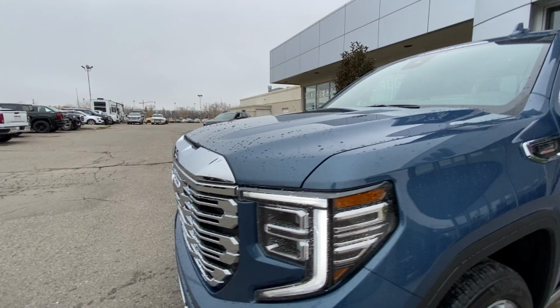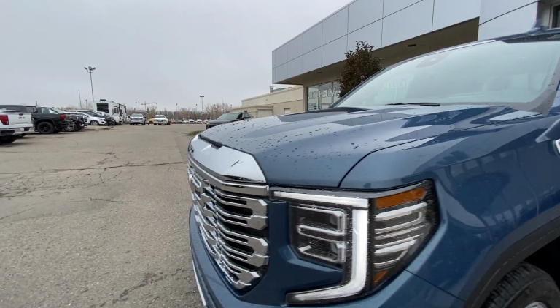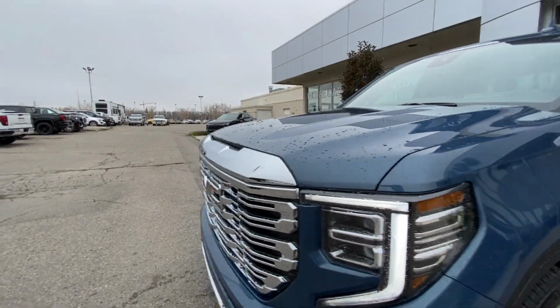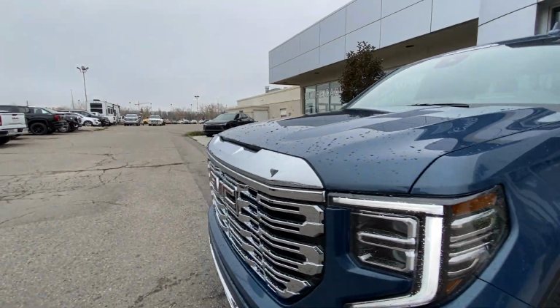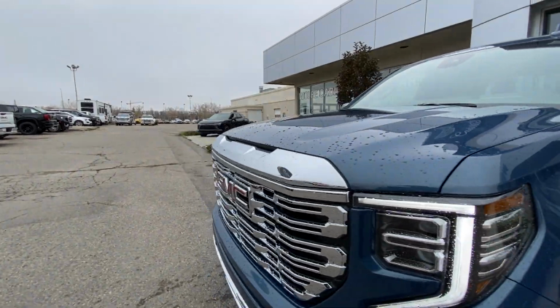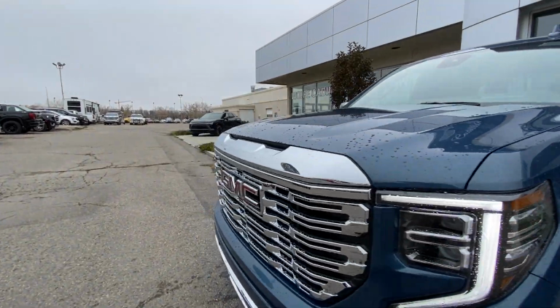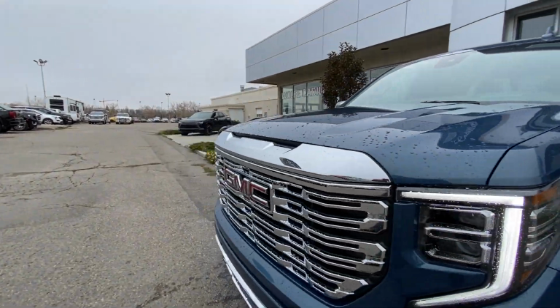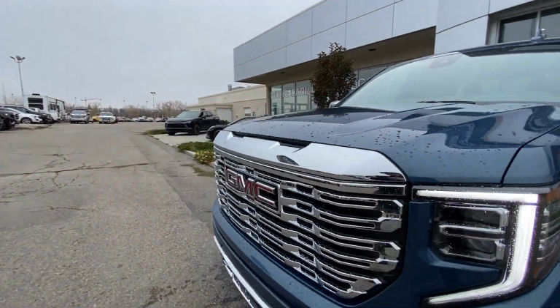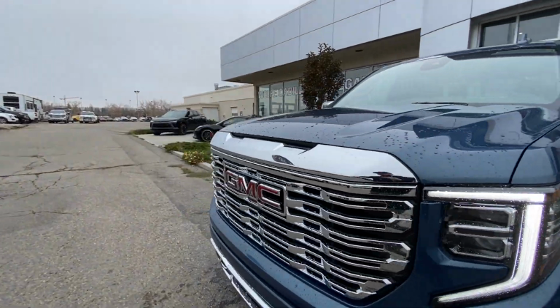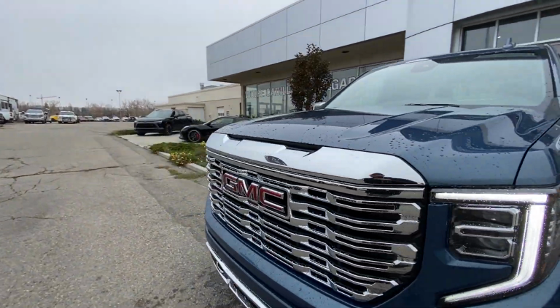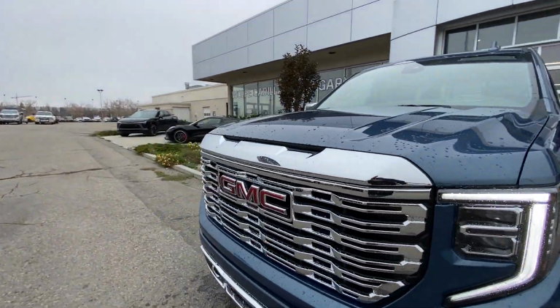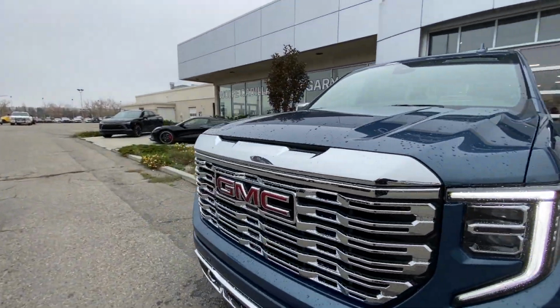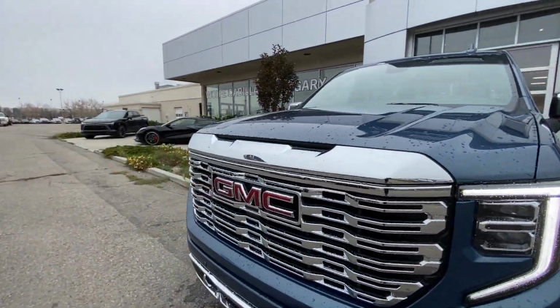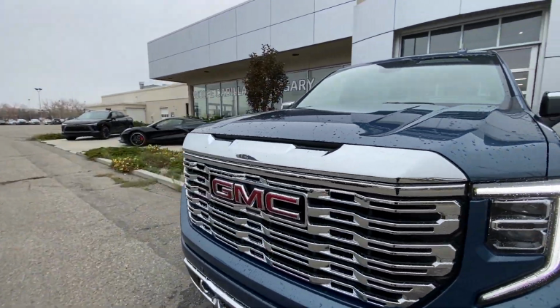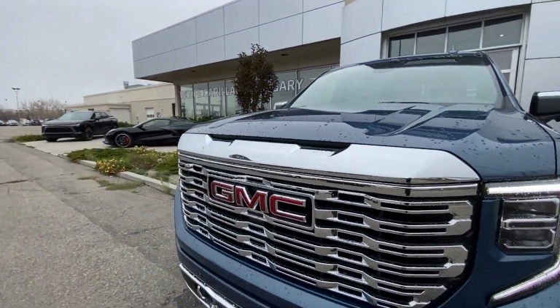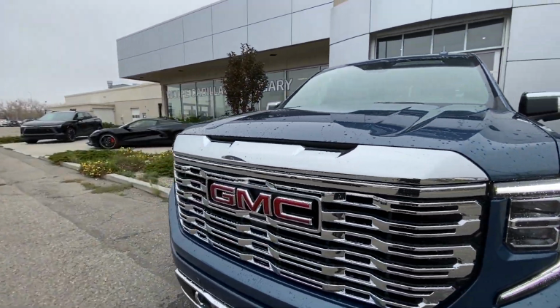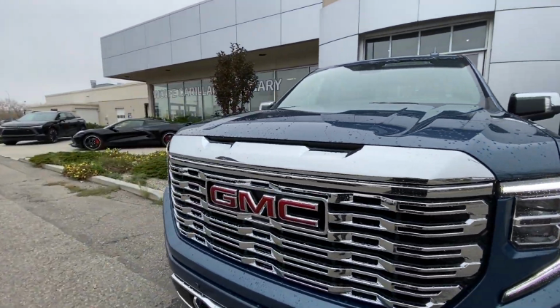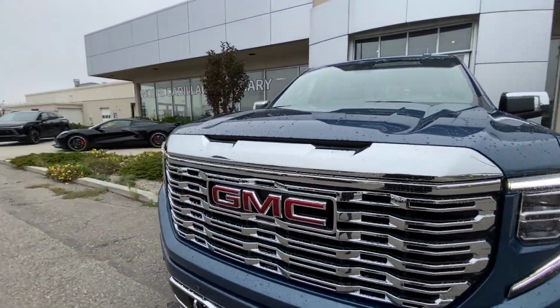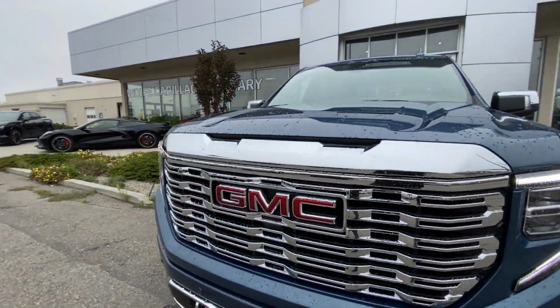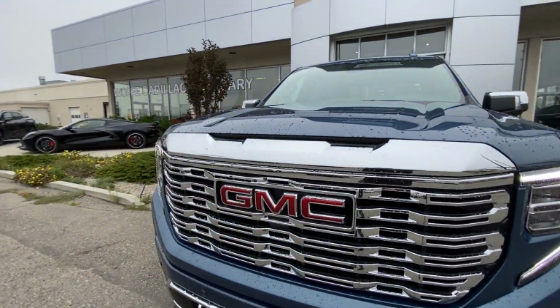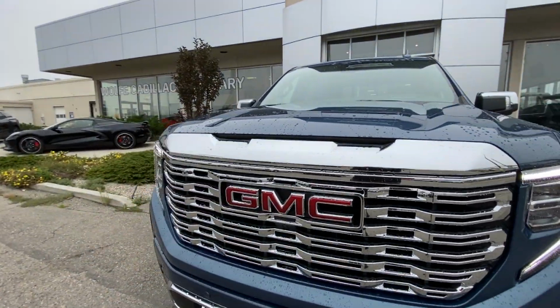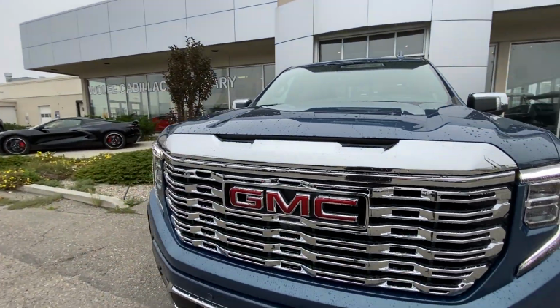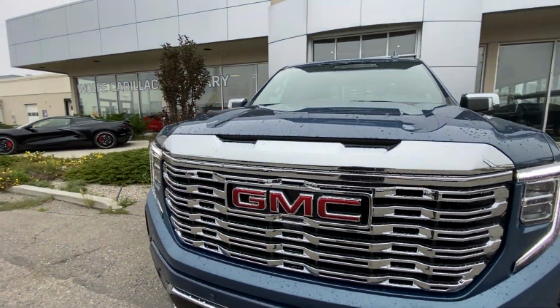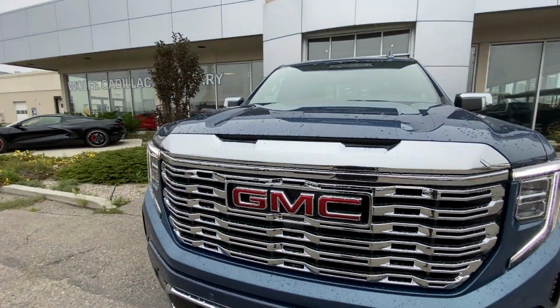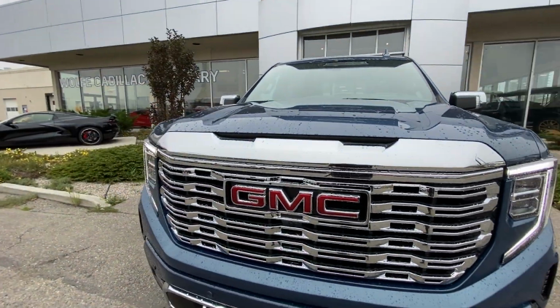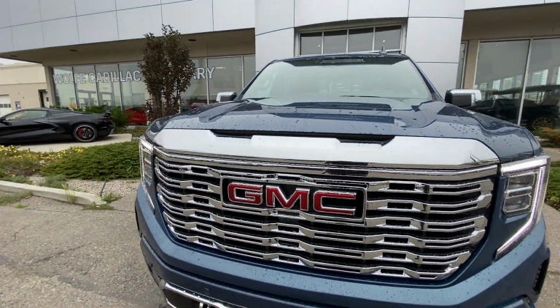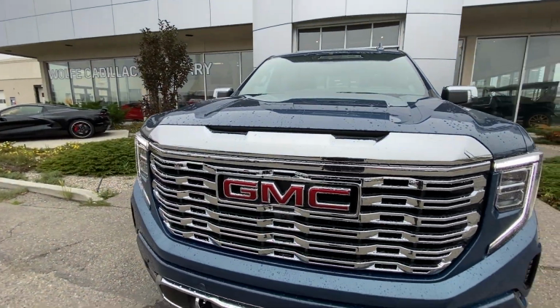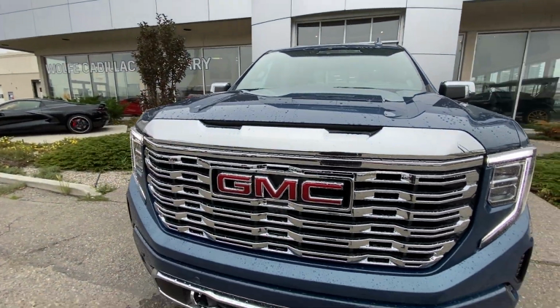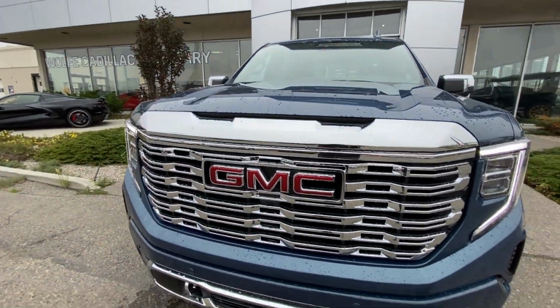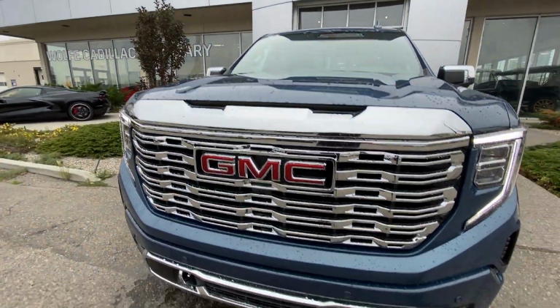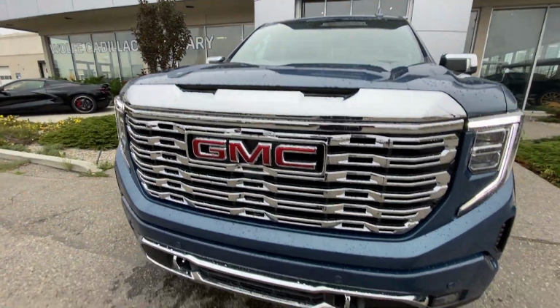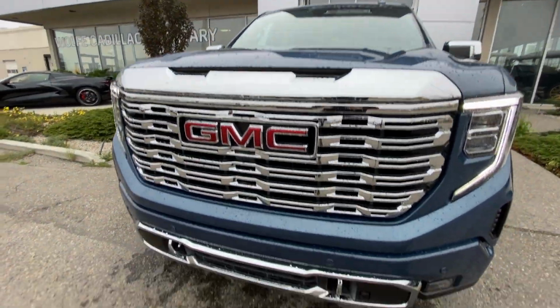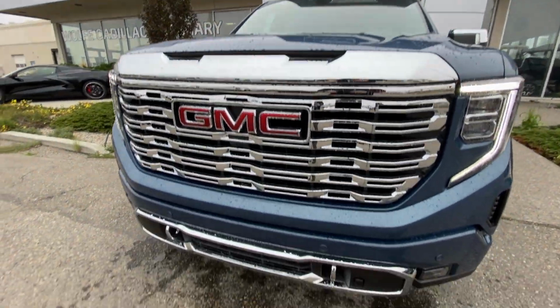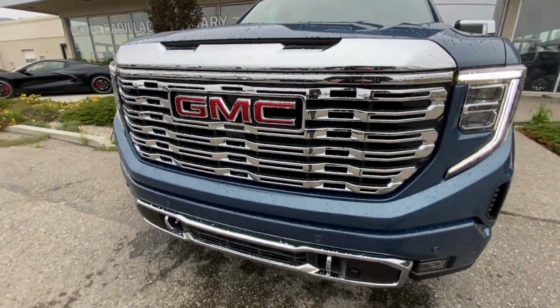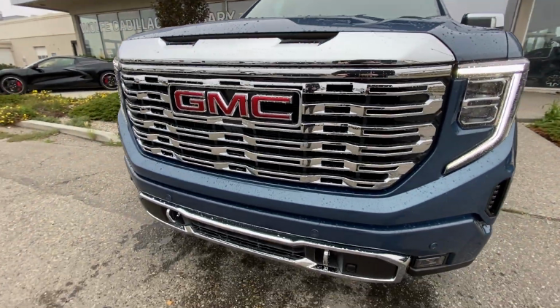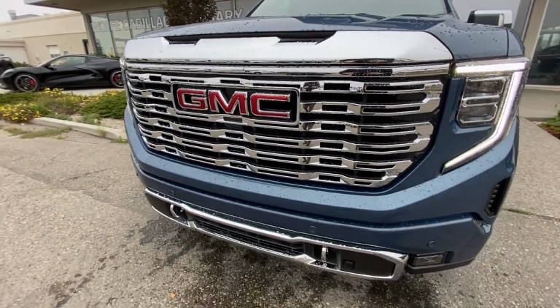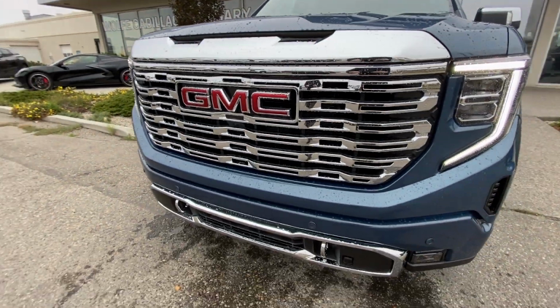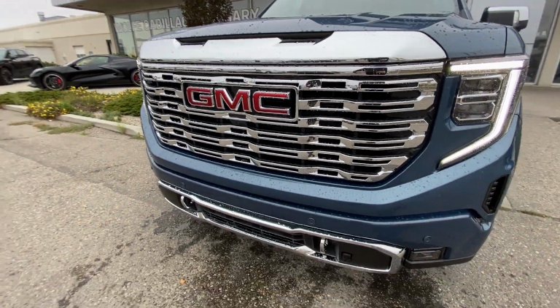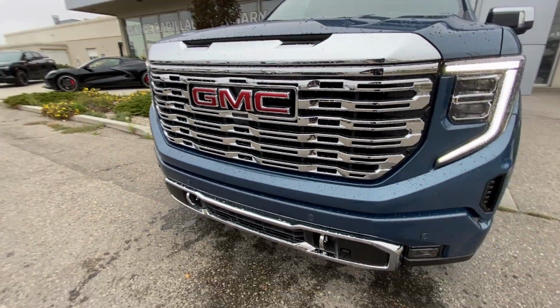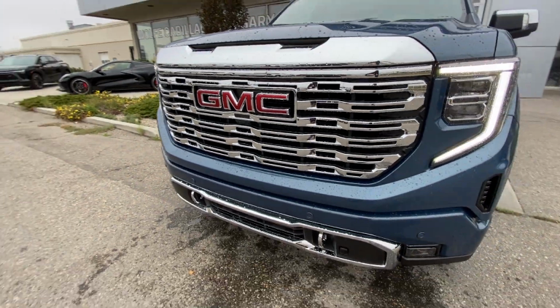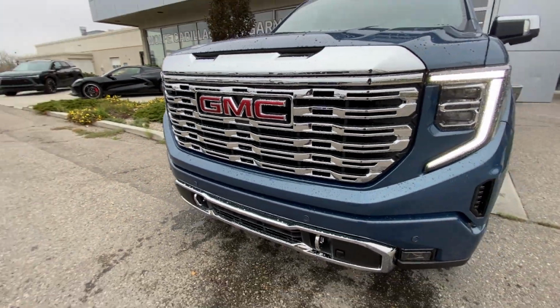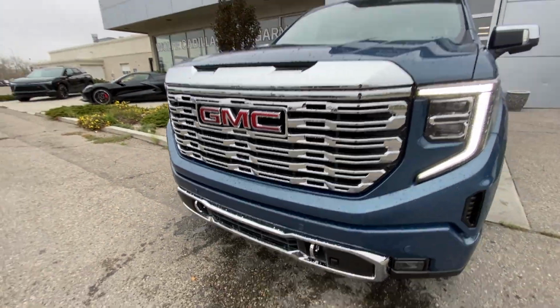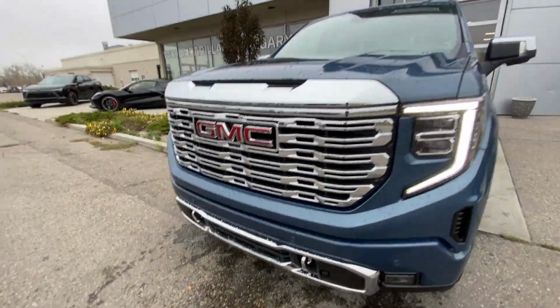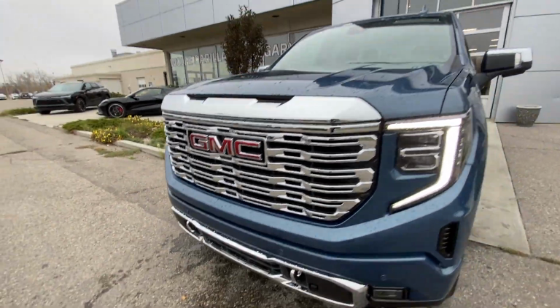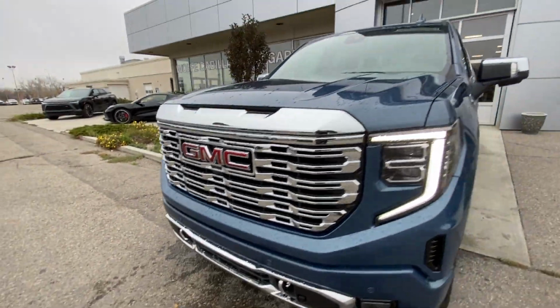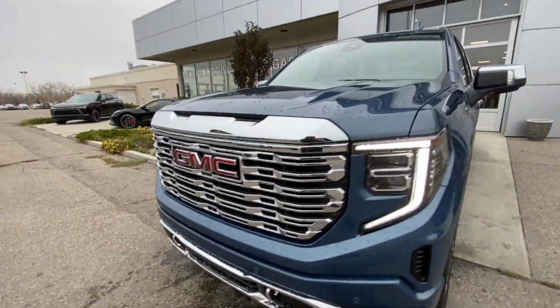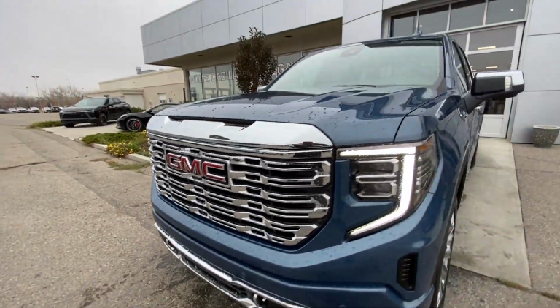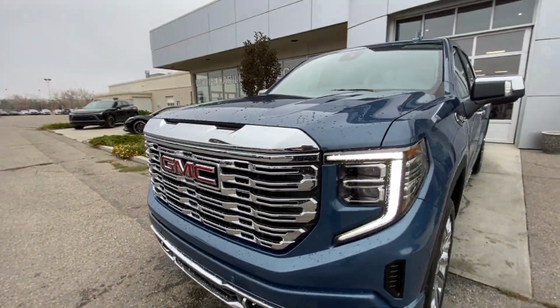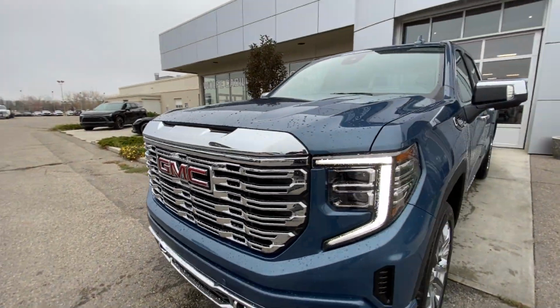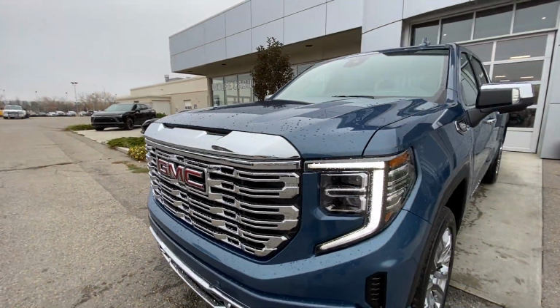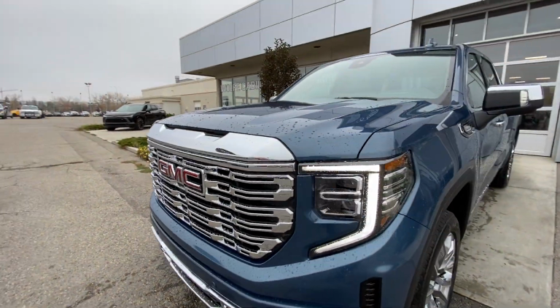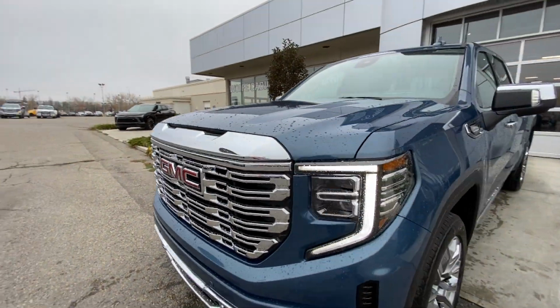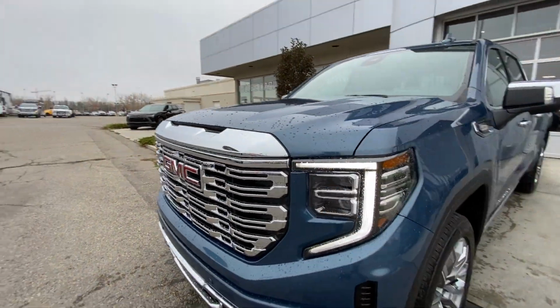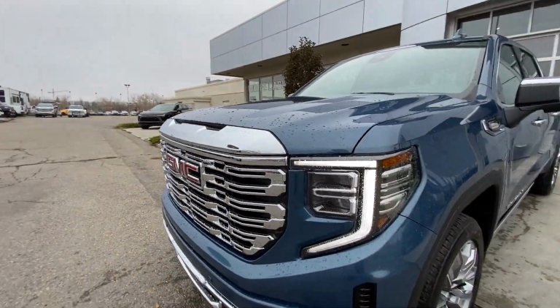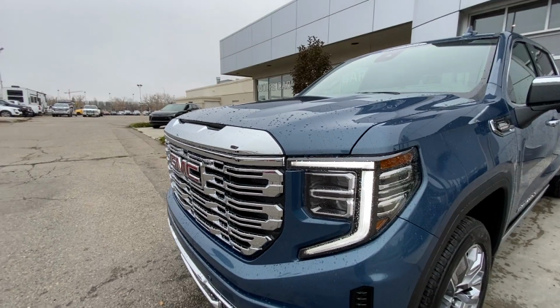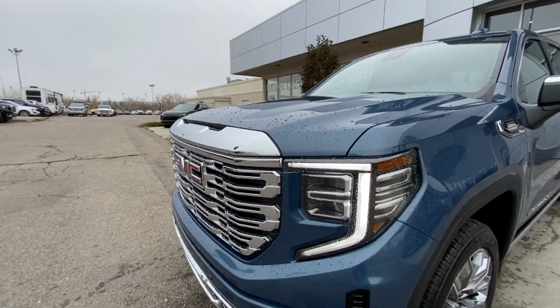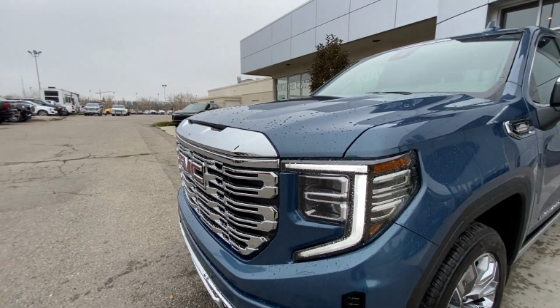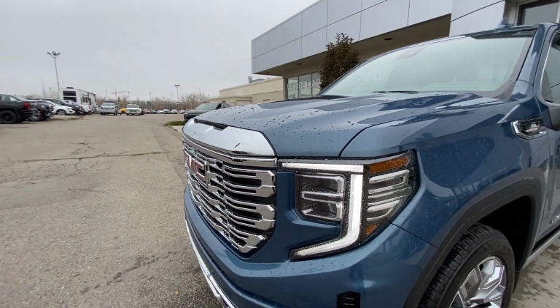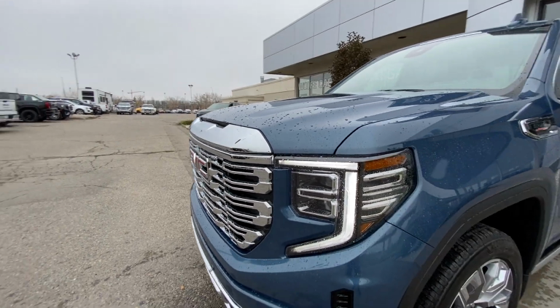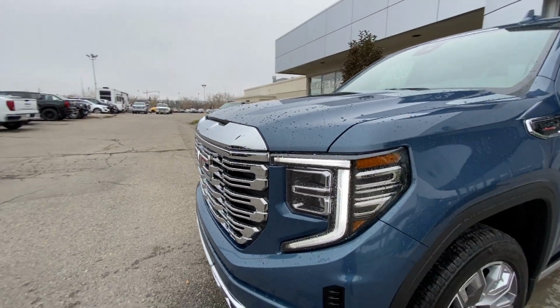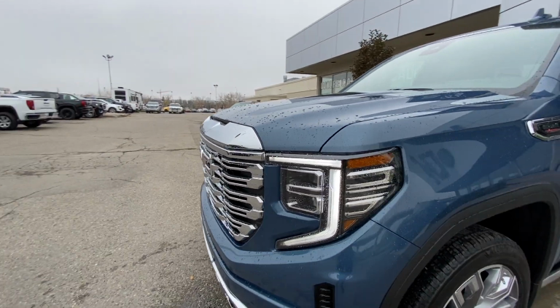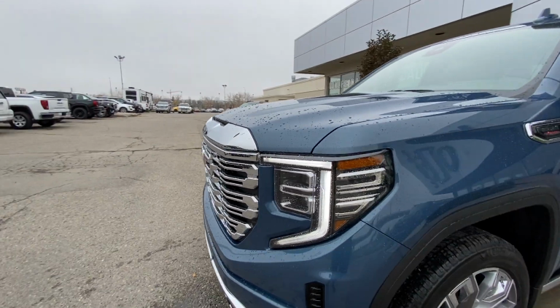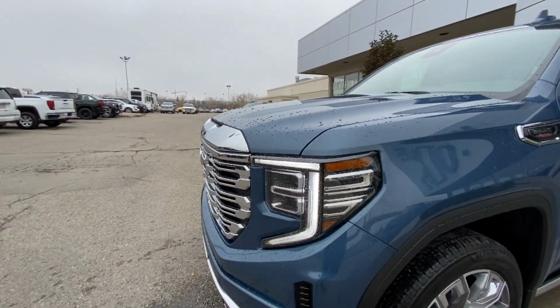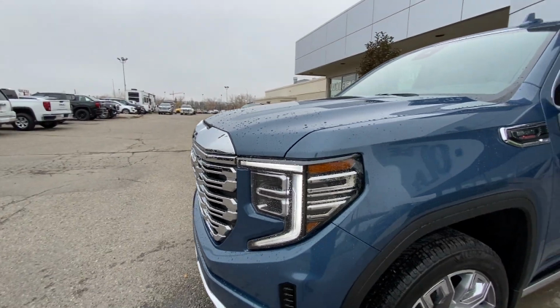Around the front of the vehicle, there's a GMC badge in the center of the chrome grille, chrome recovery hooks, and LED daytime running lights and headlights.